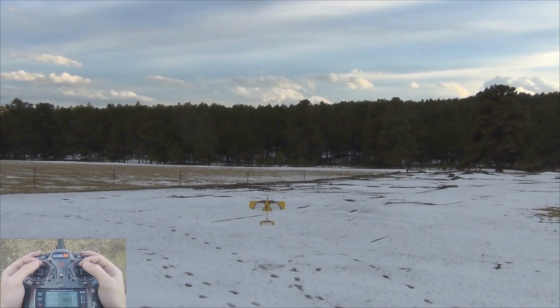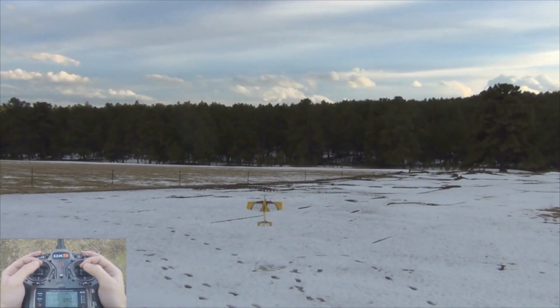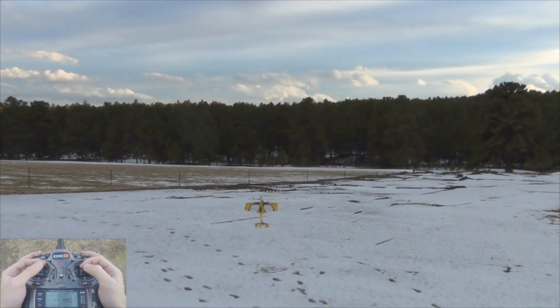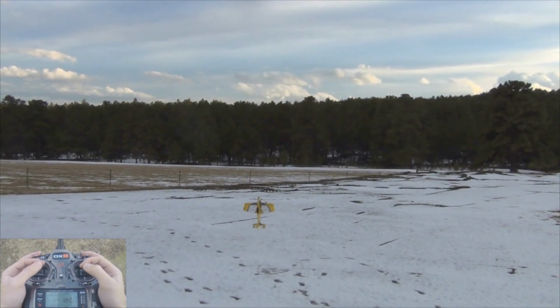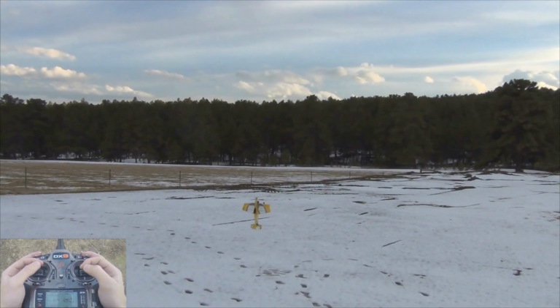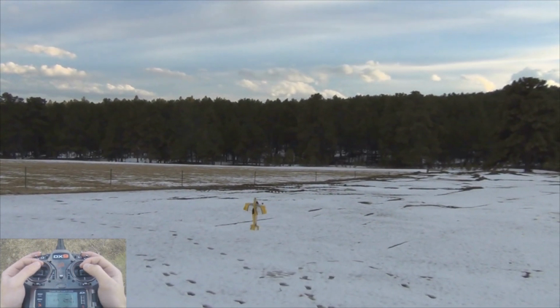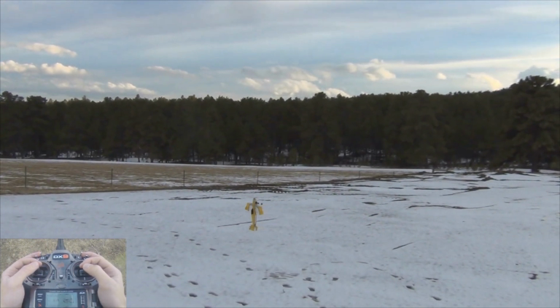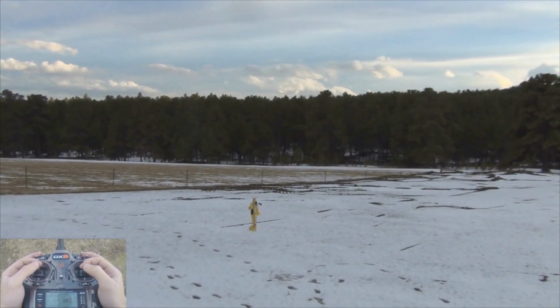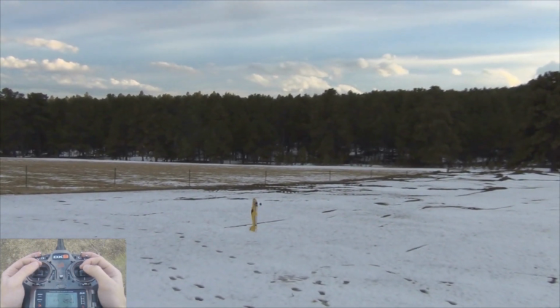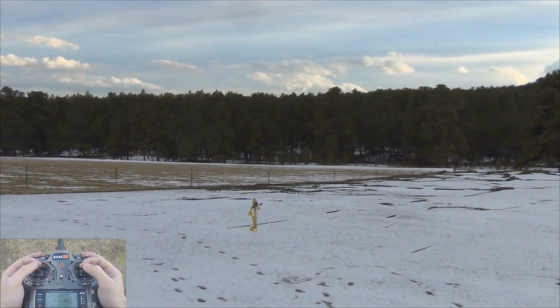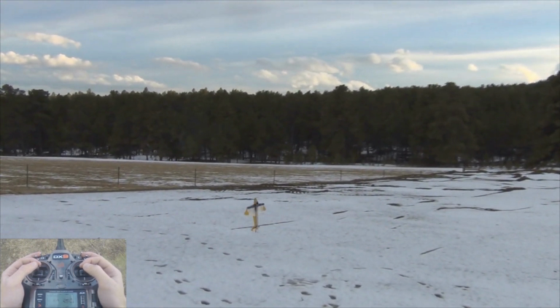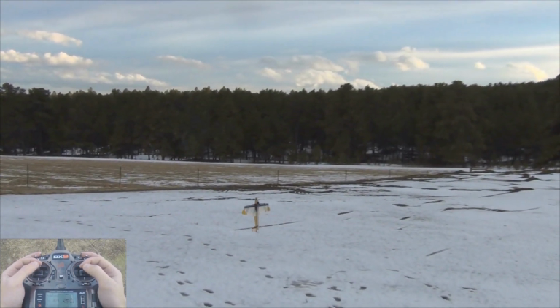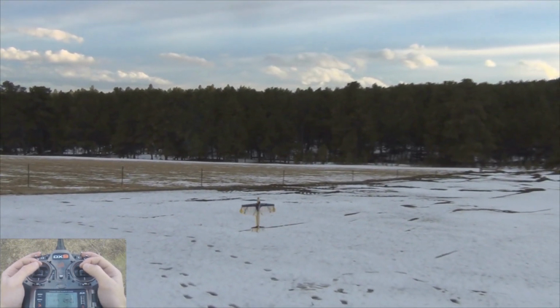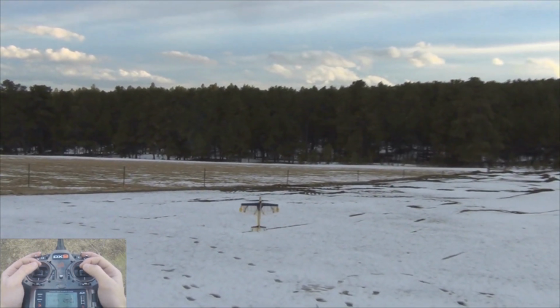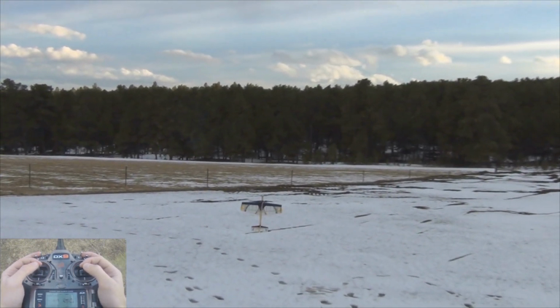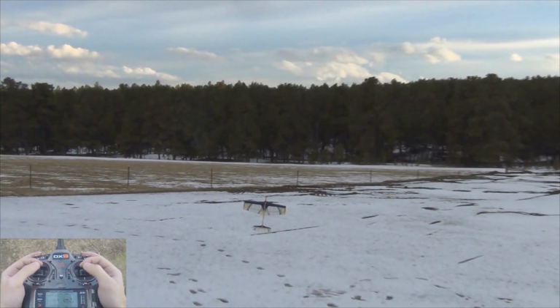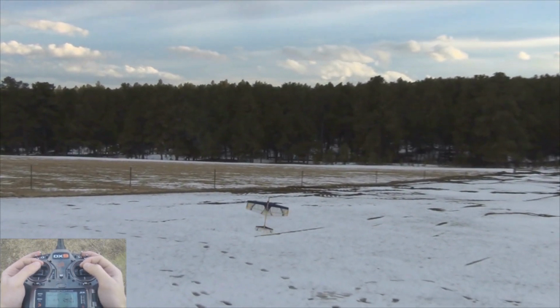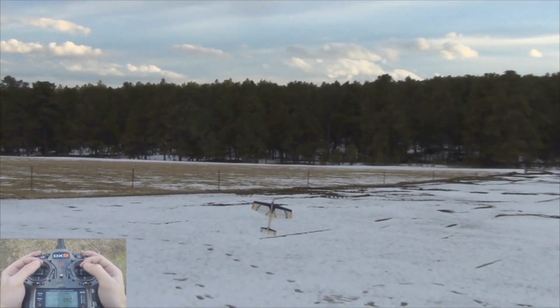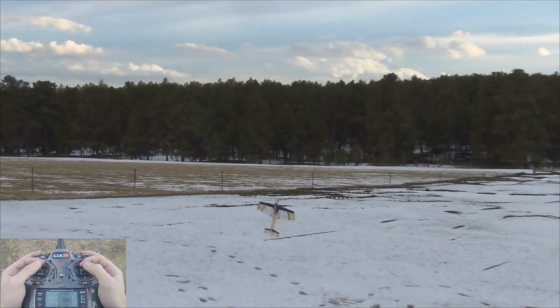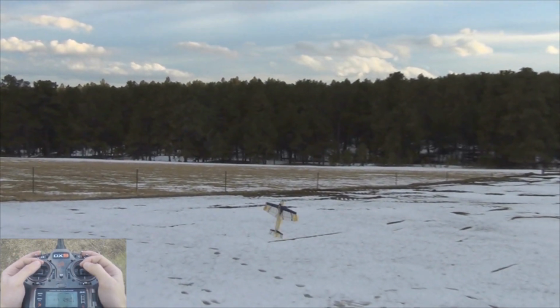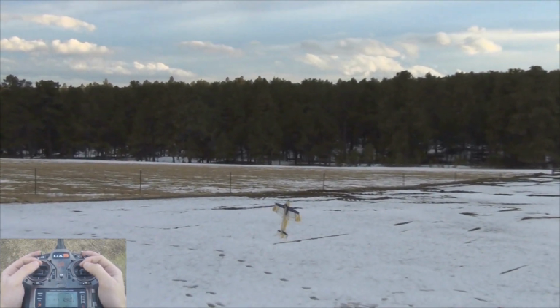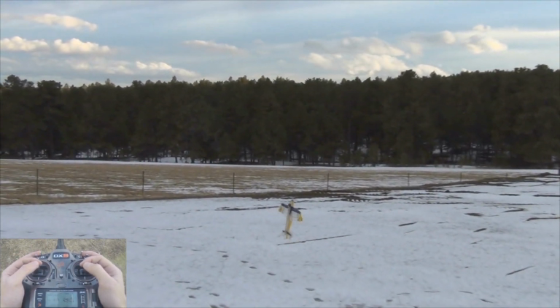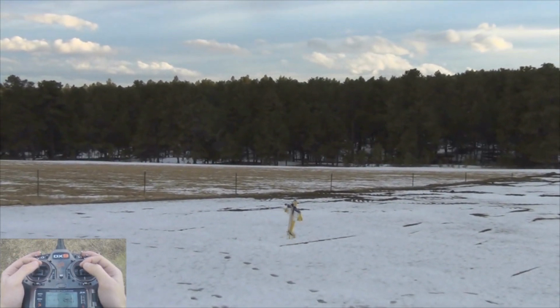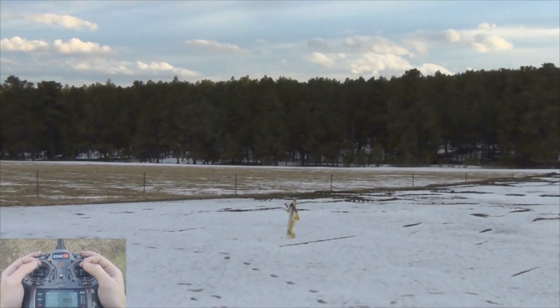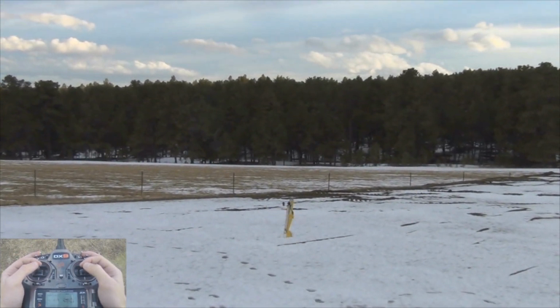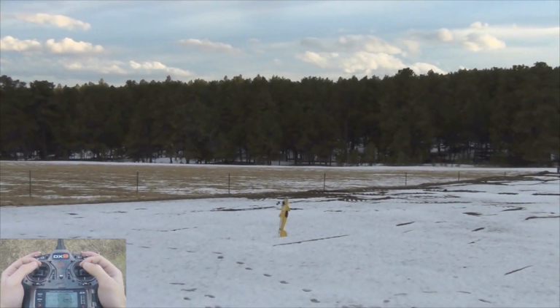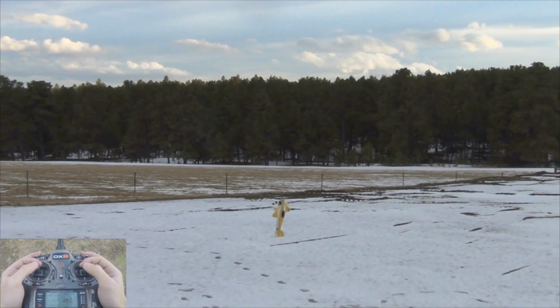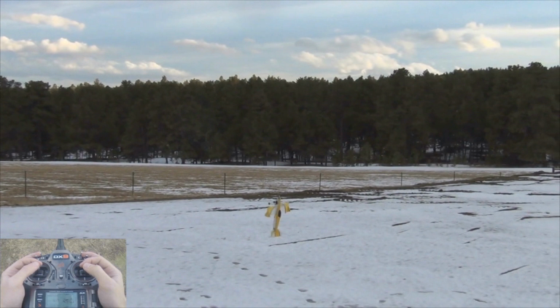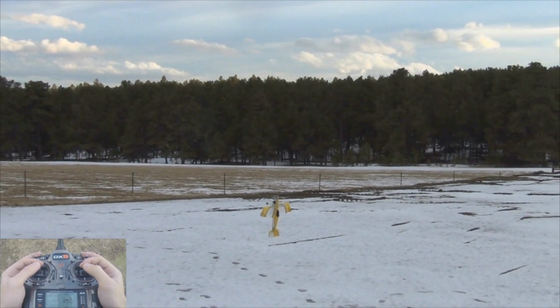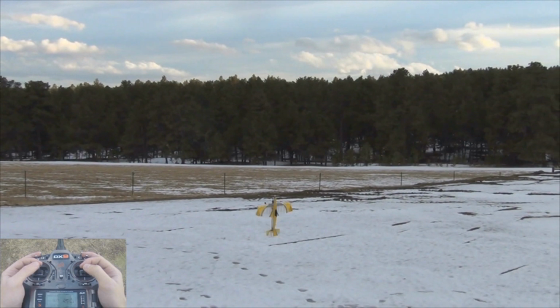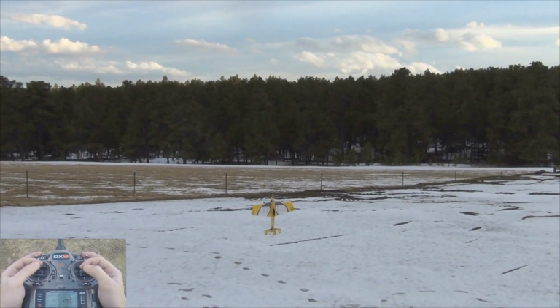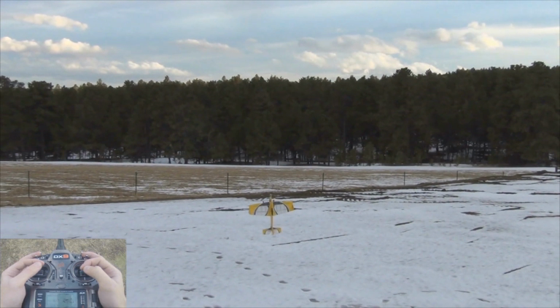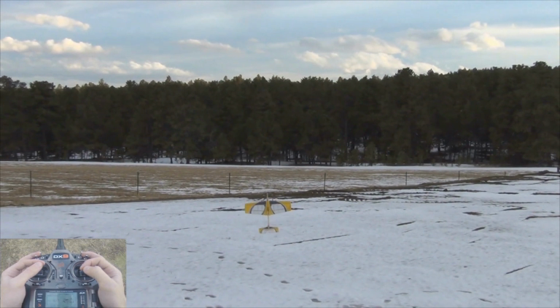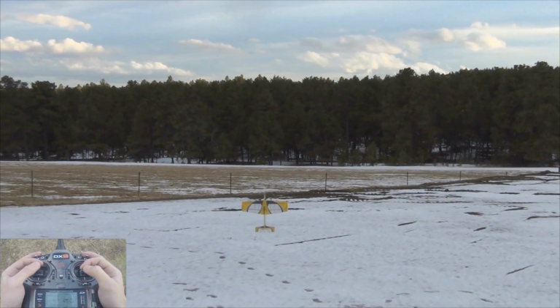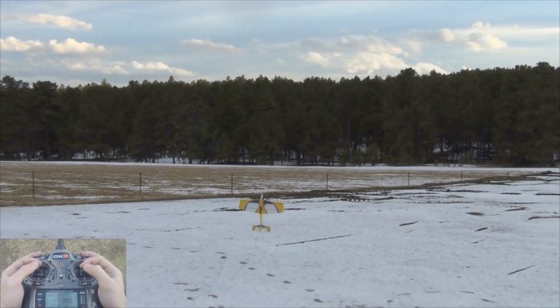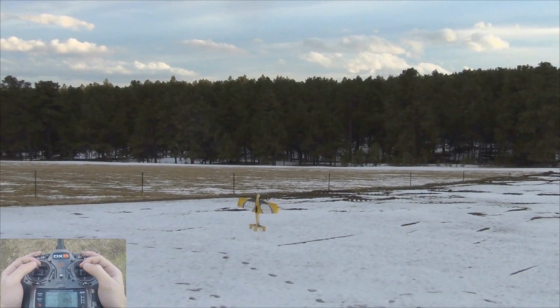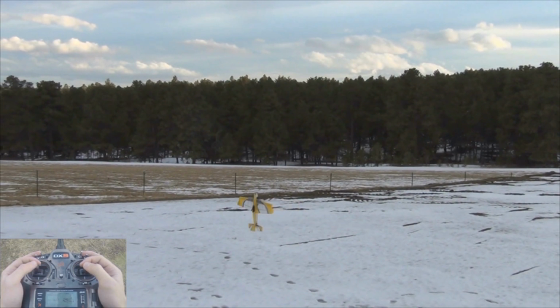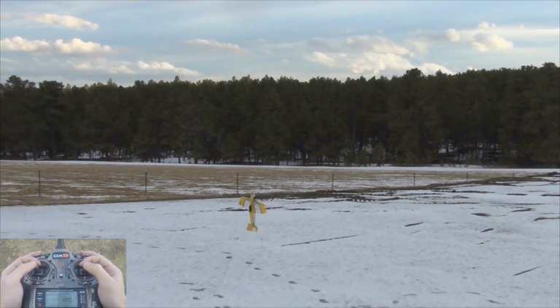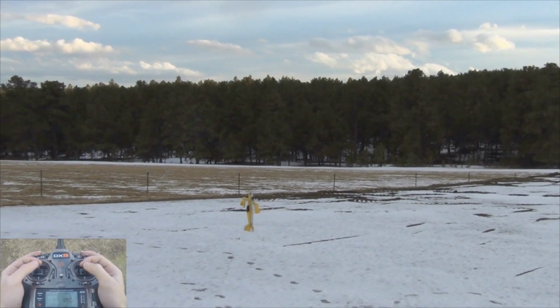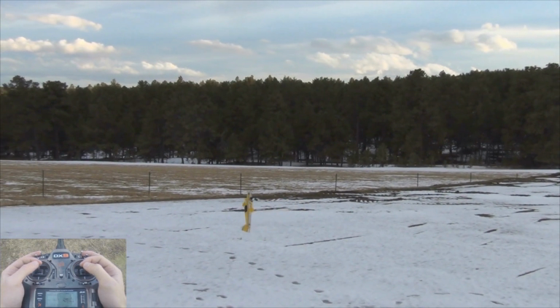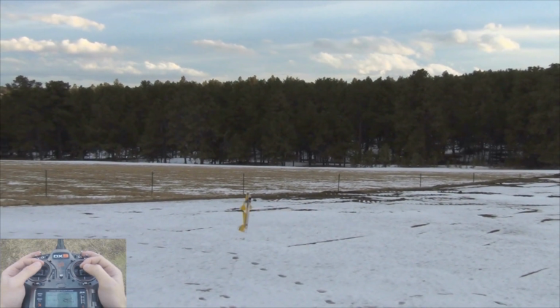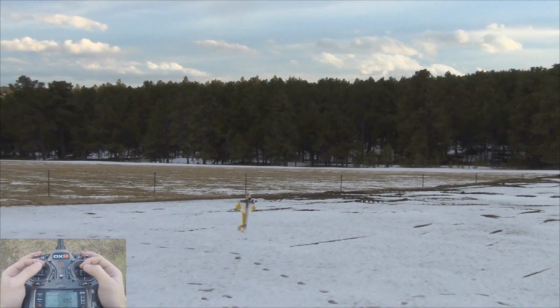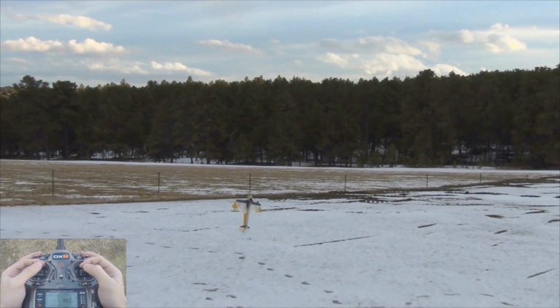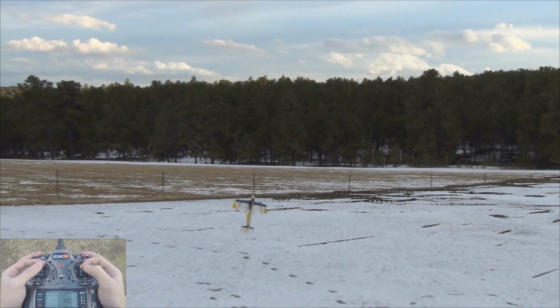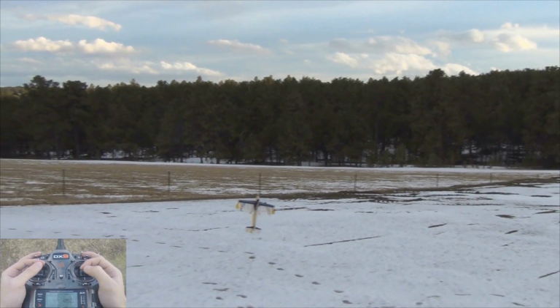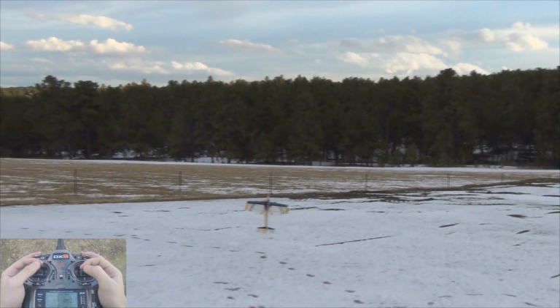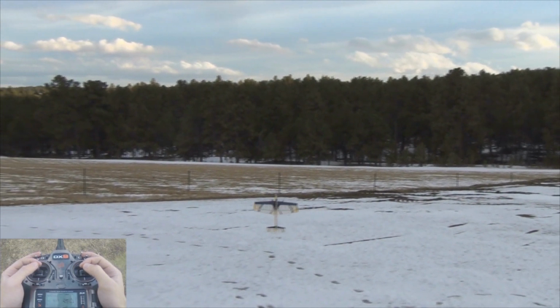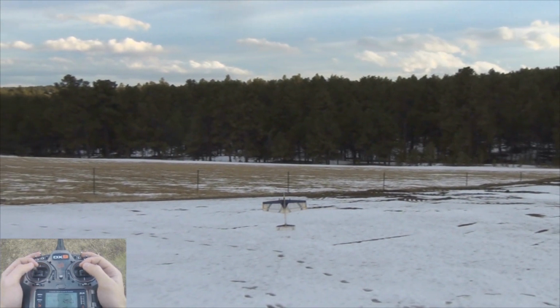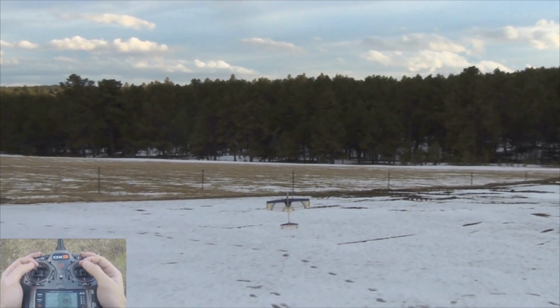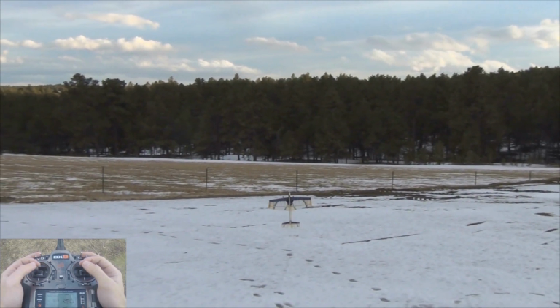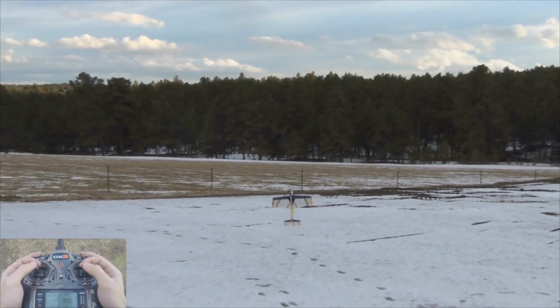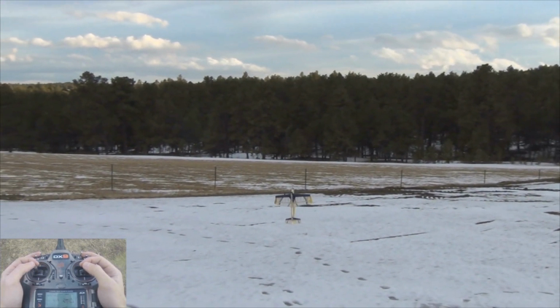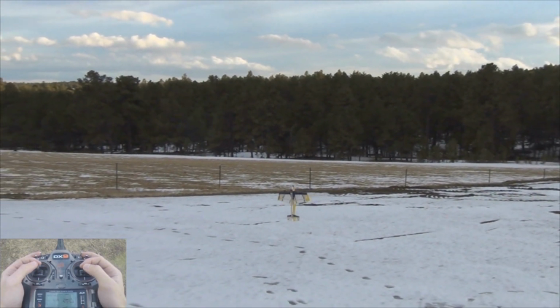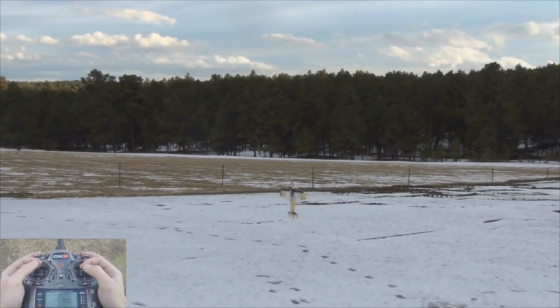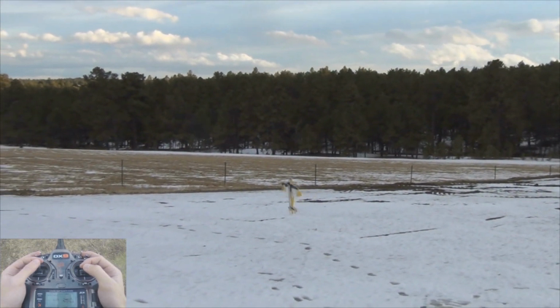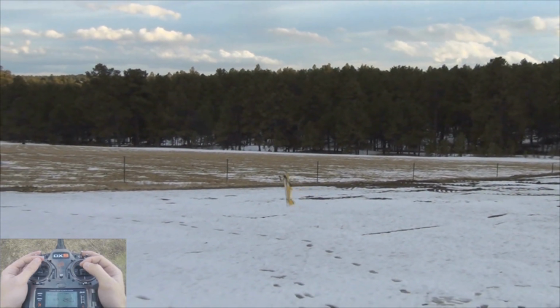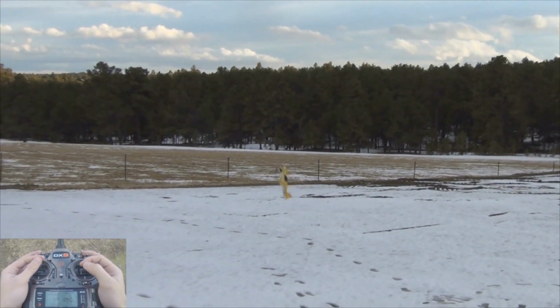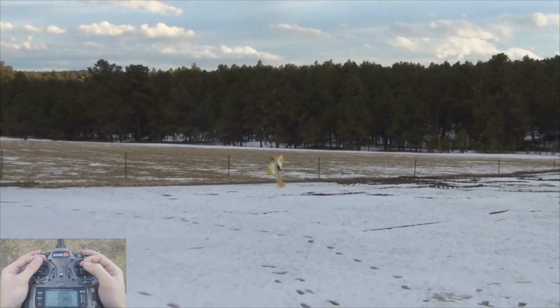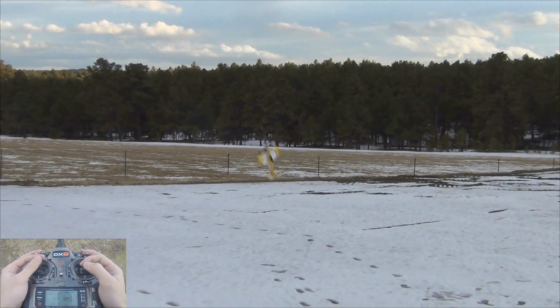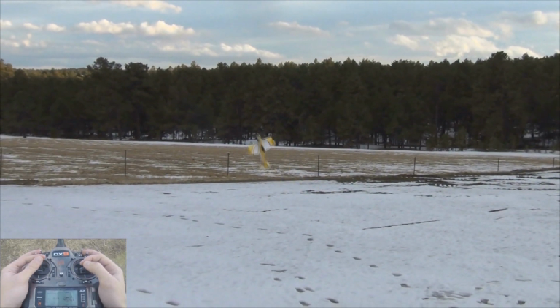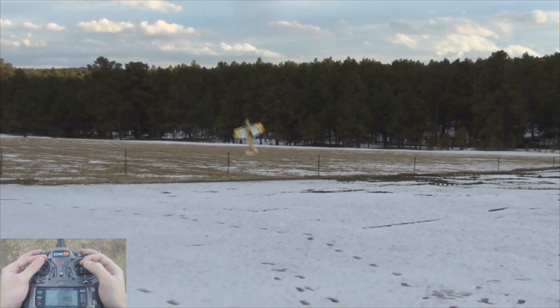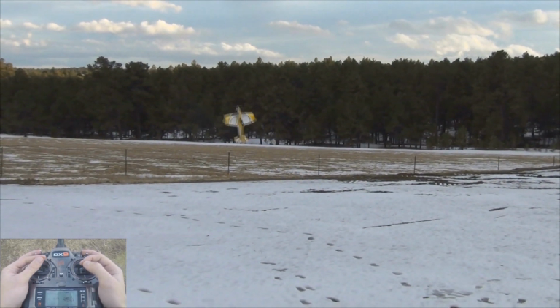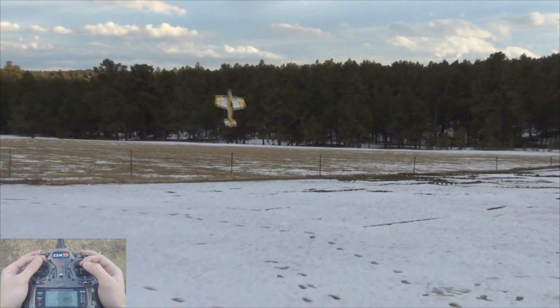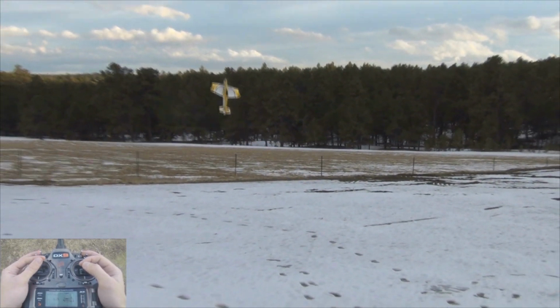As you can see, hovering is very easy — just very slow, just kind of sits there. Not much input needed.